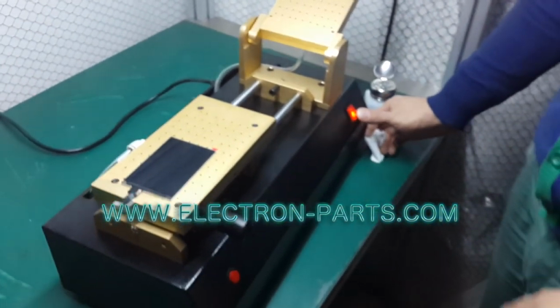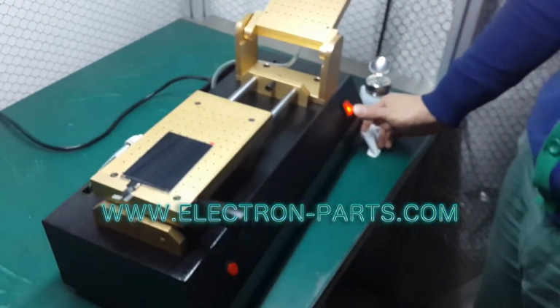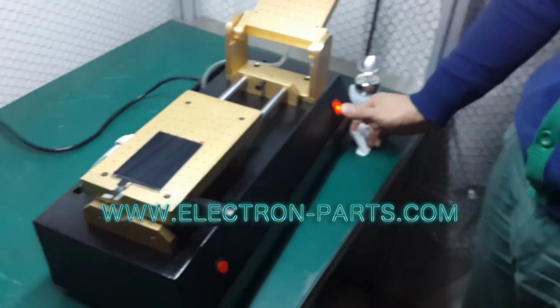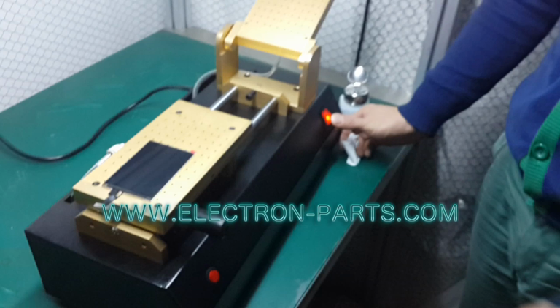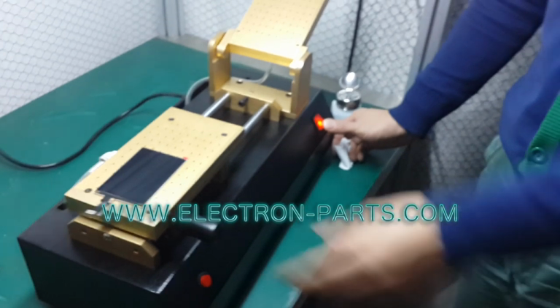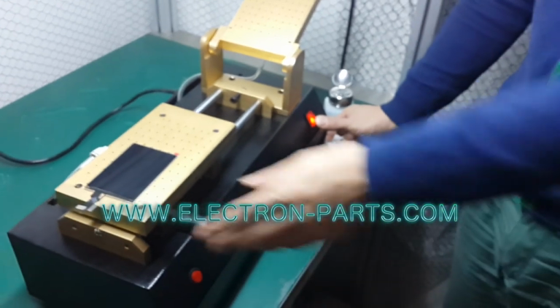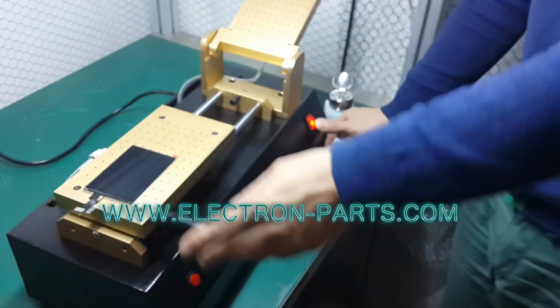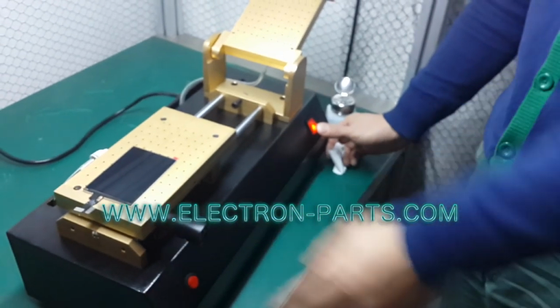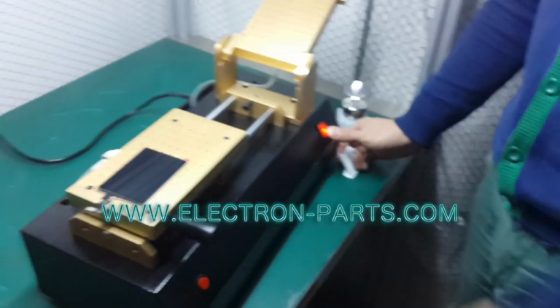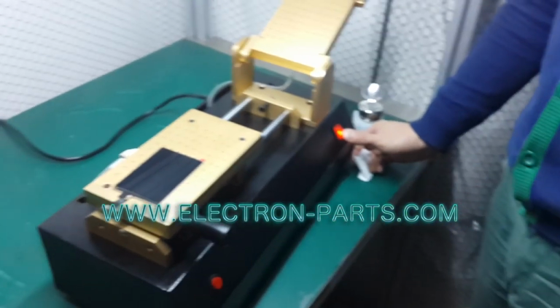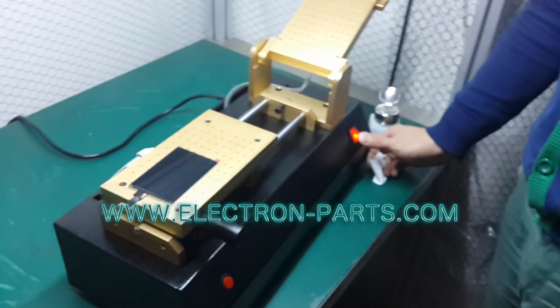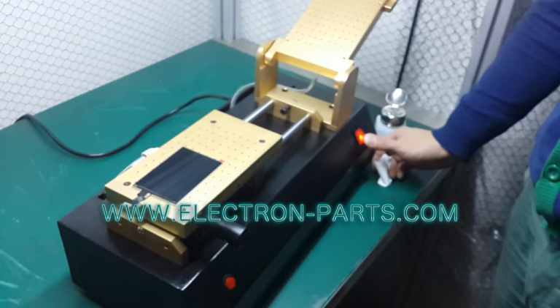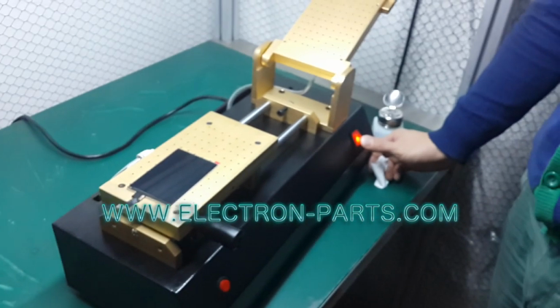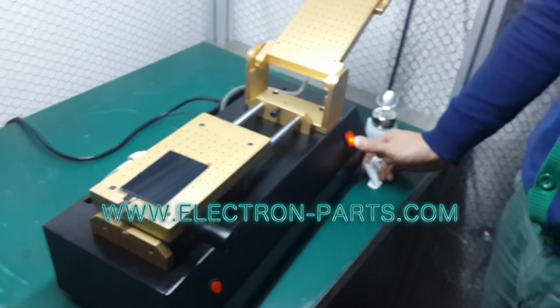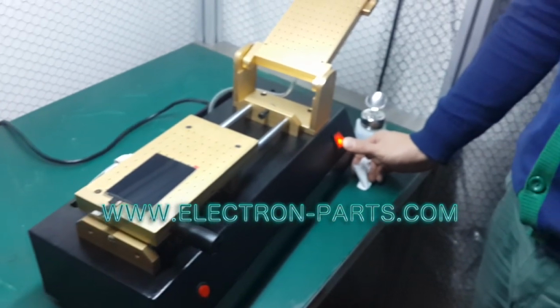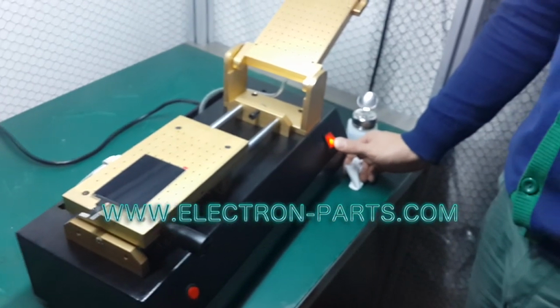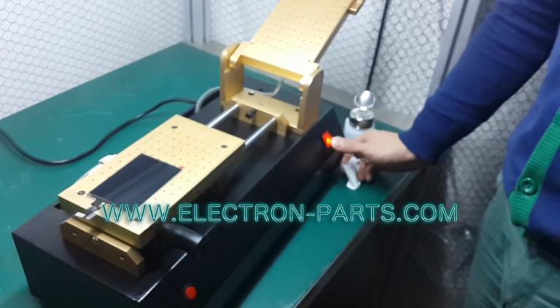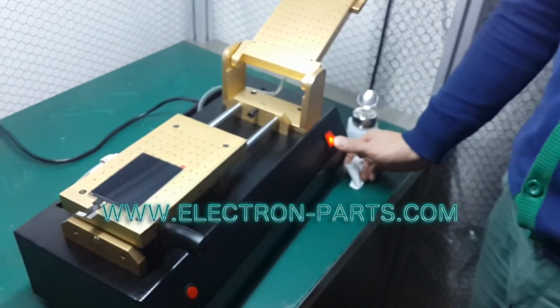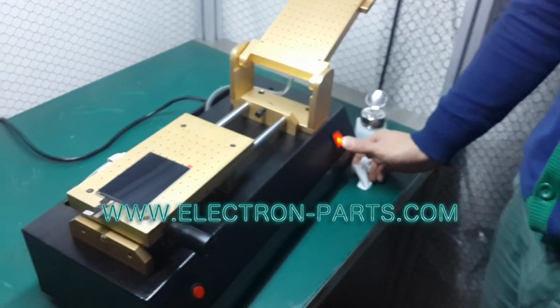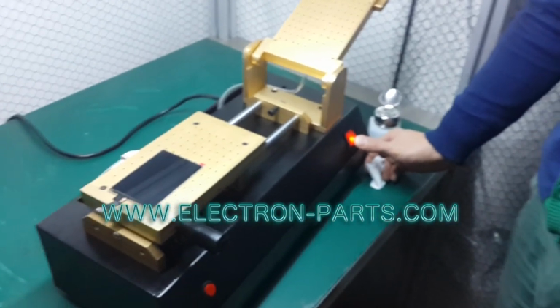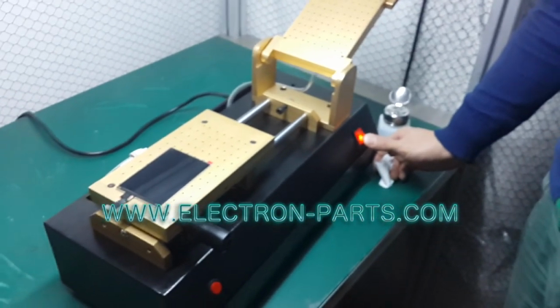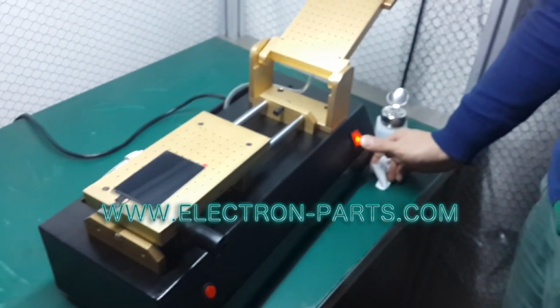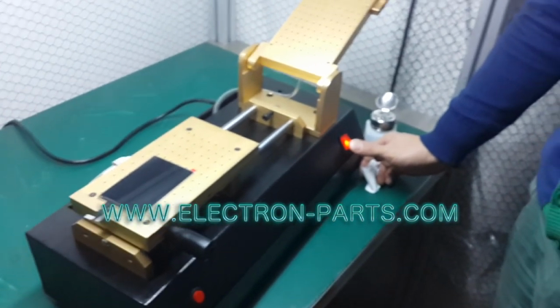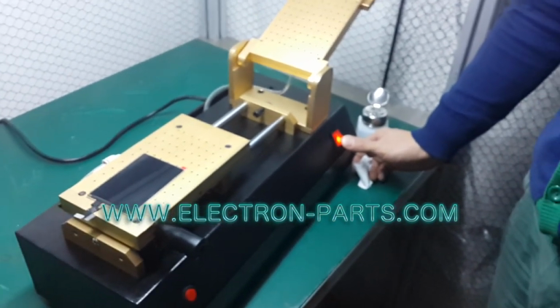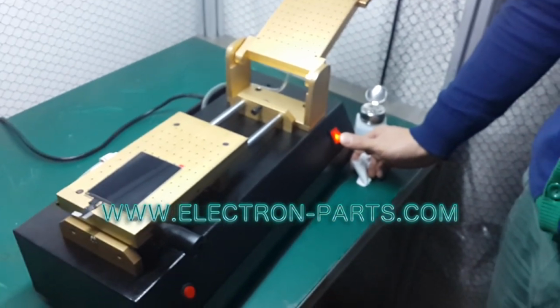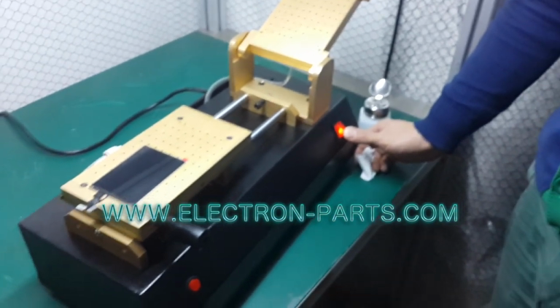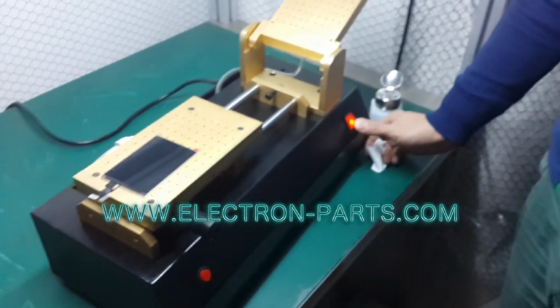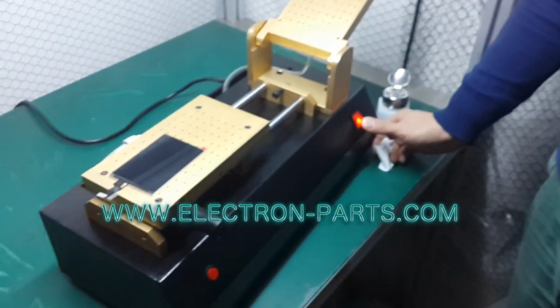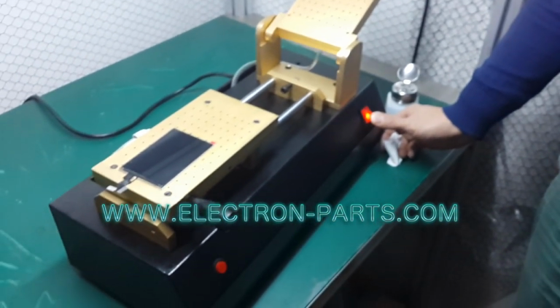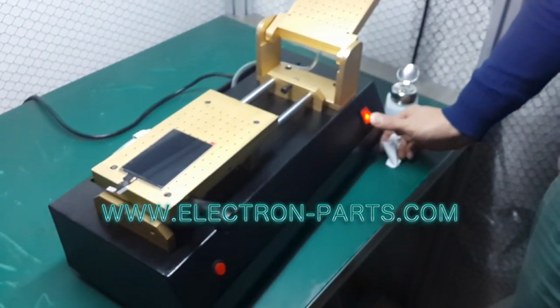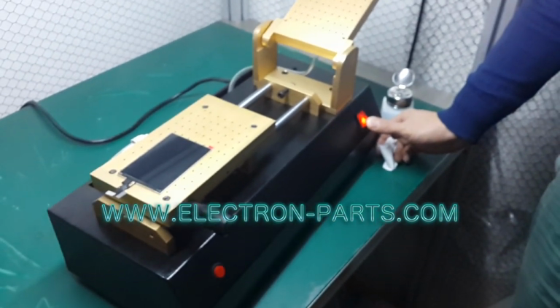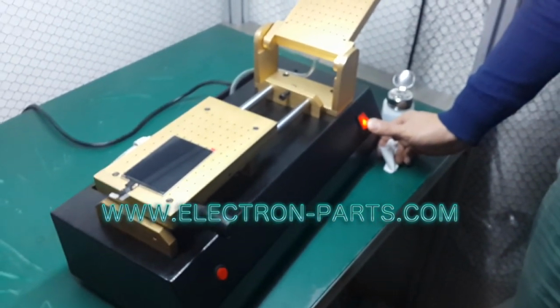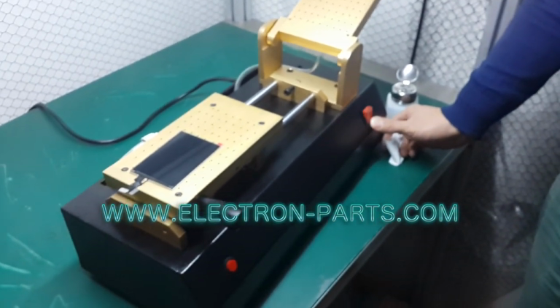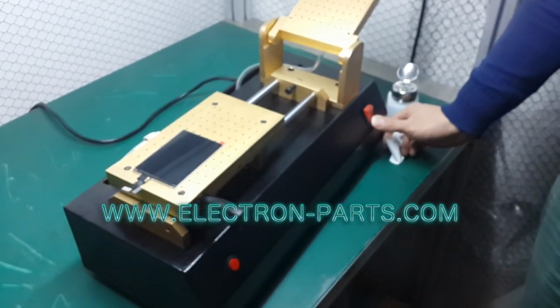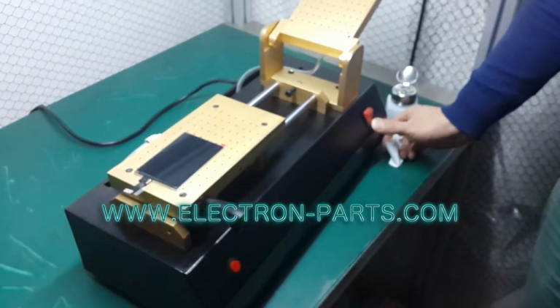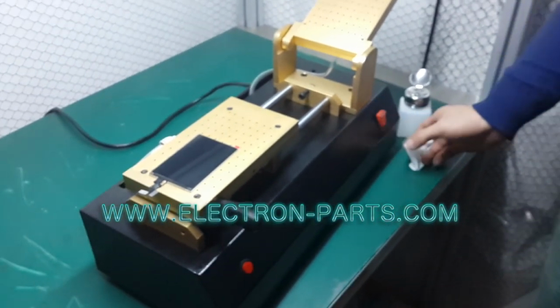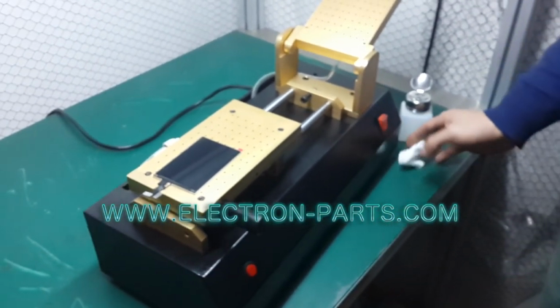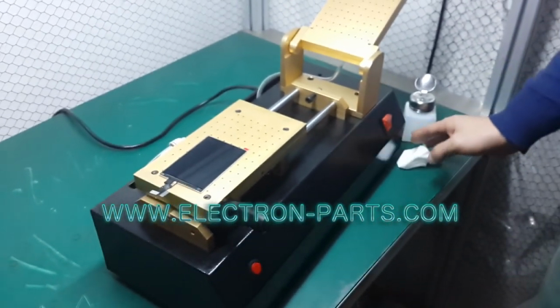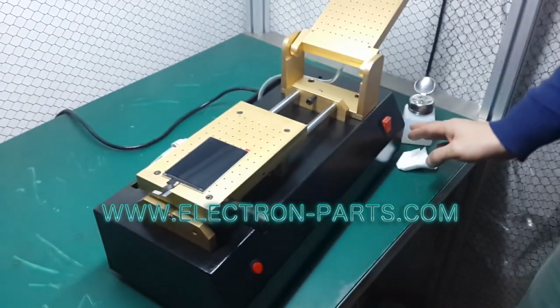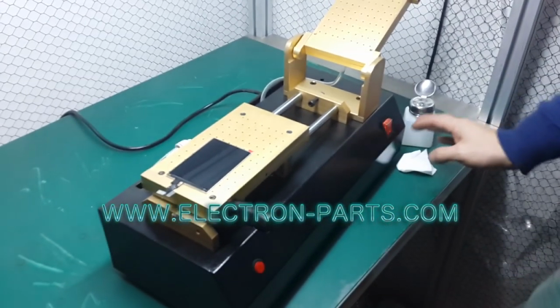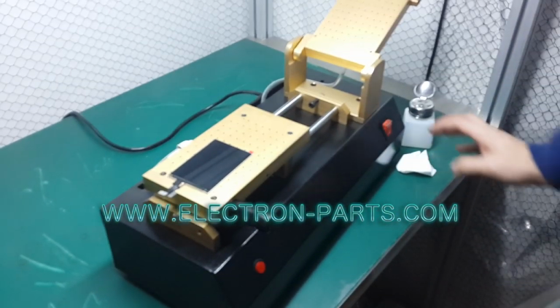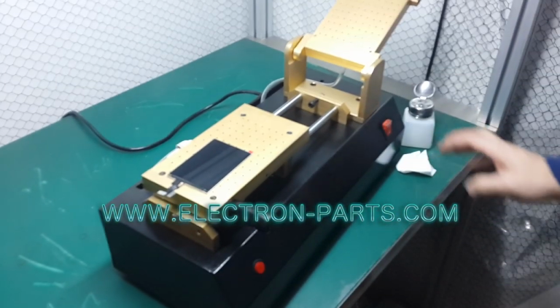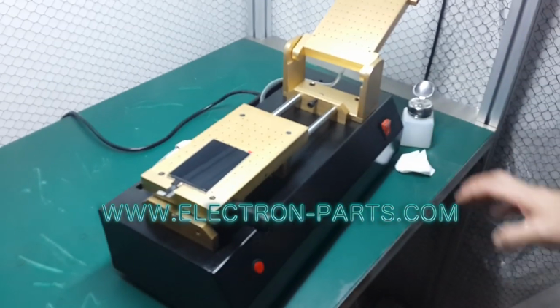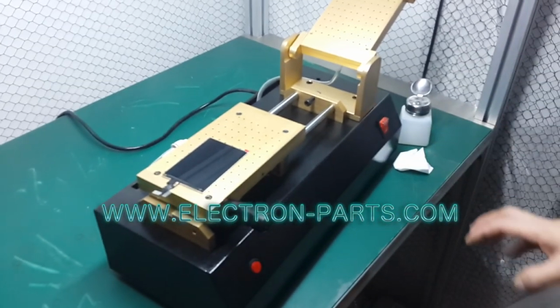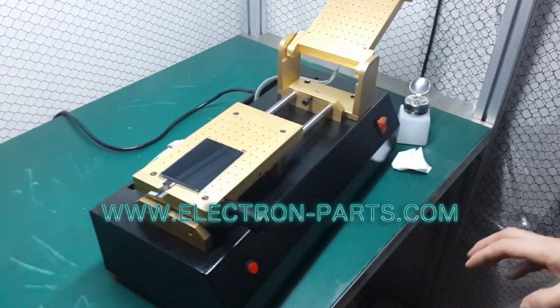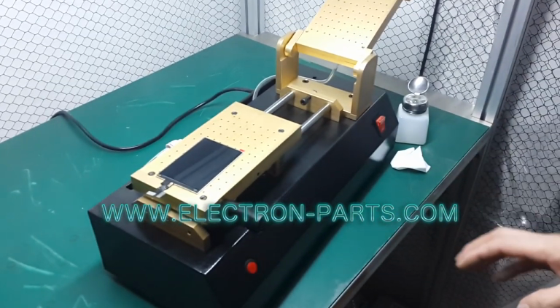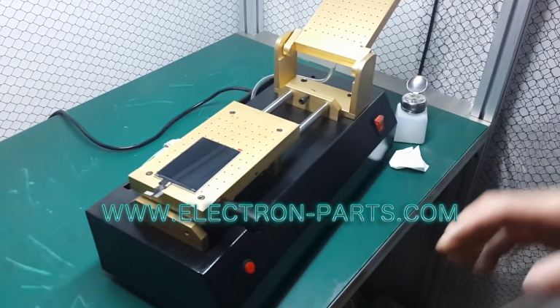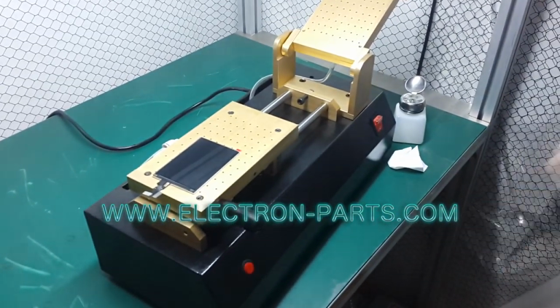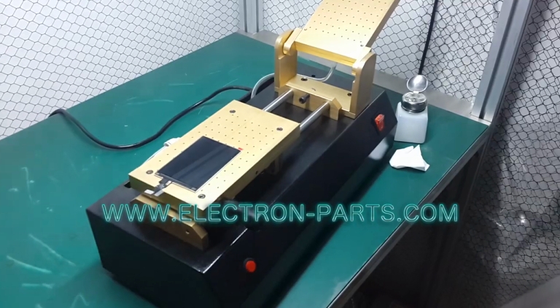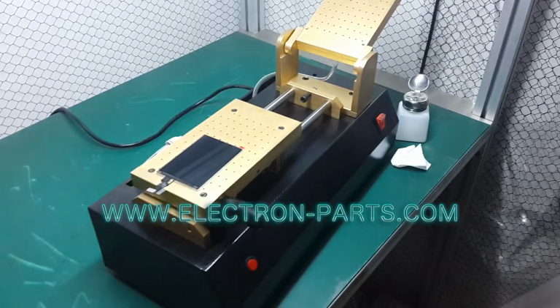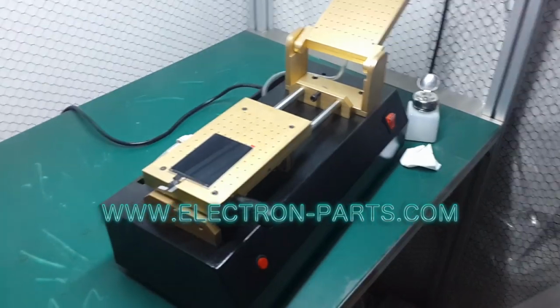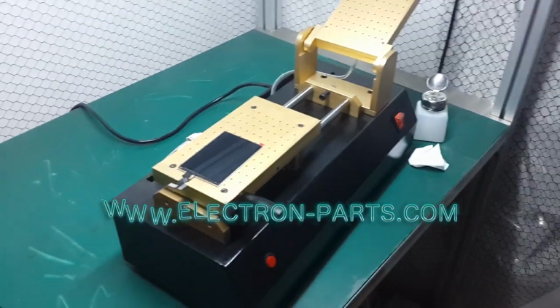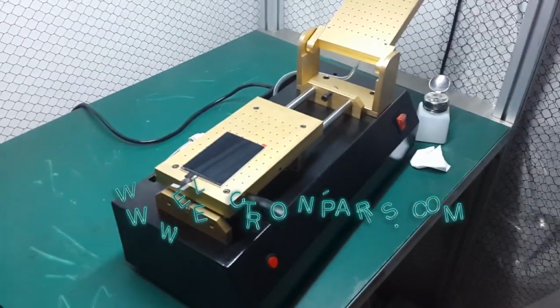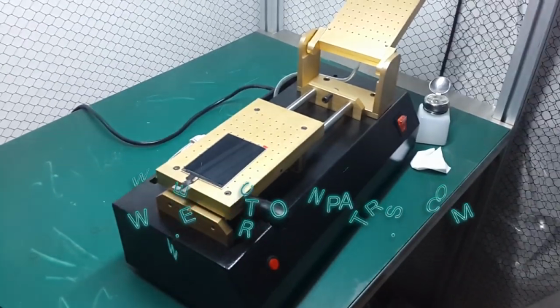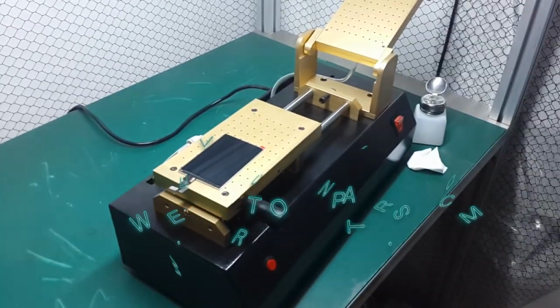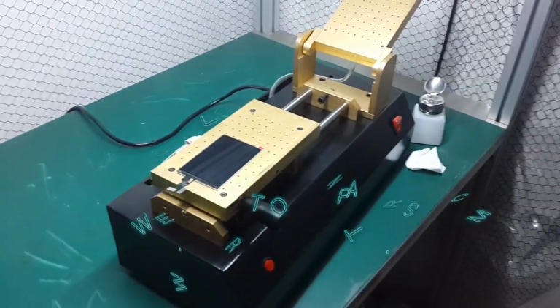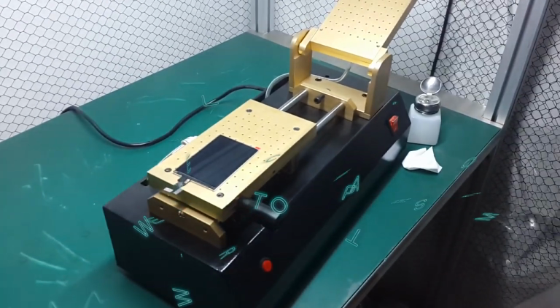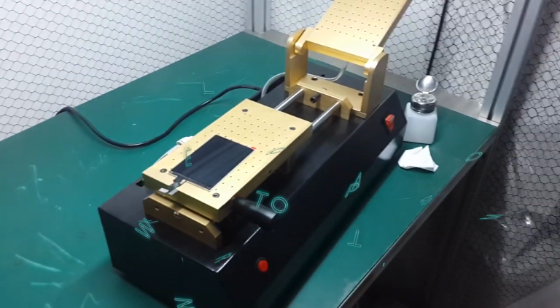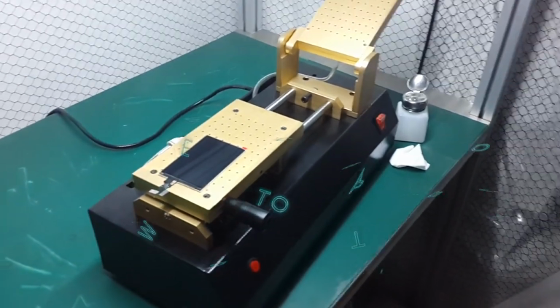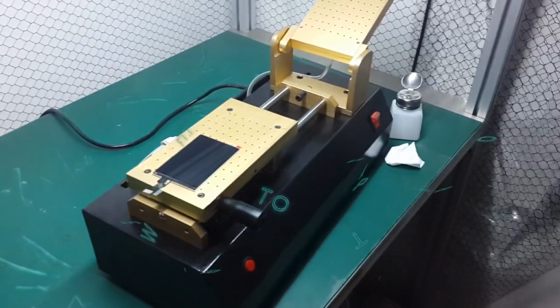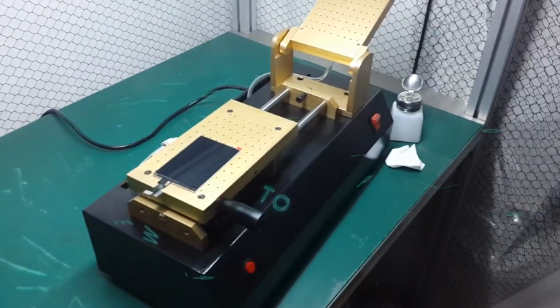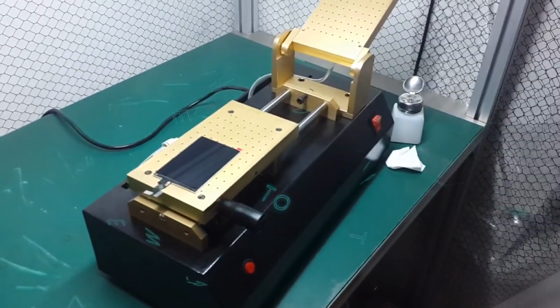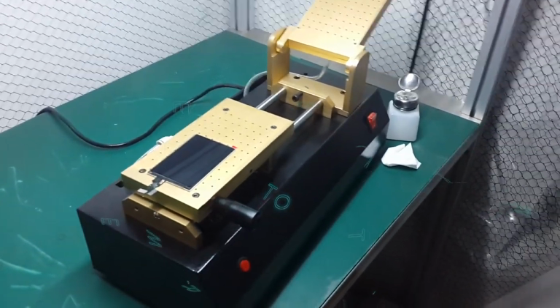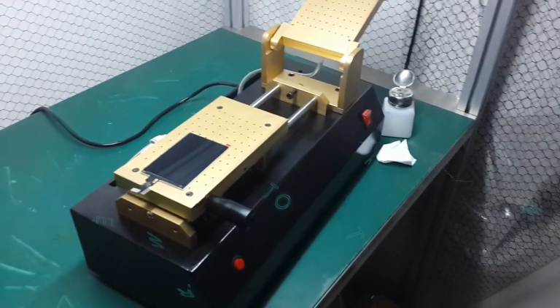Turn off the switch power. Okay, that's all. Thank you.